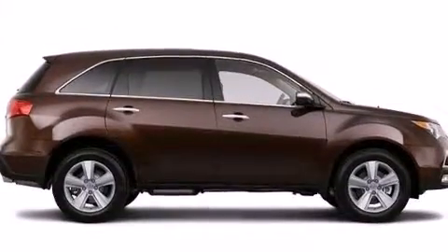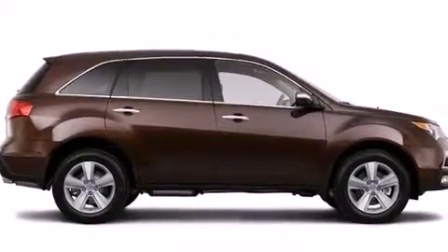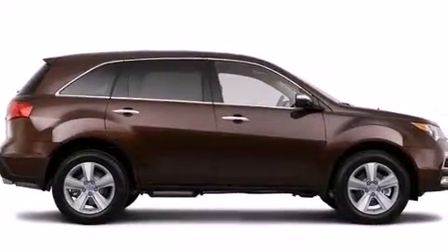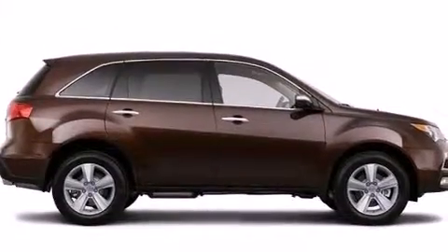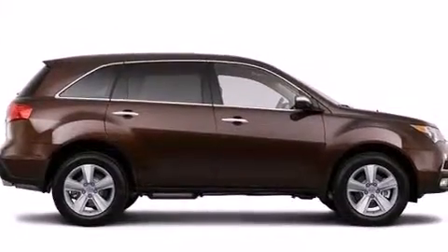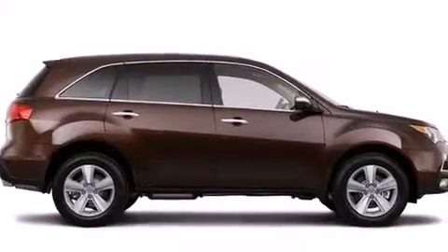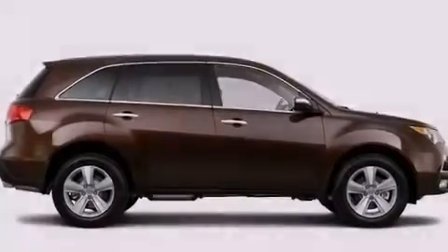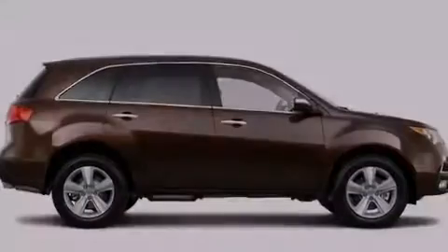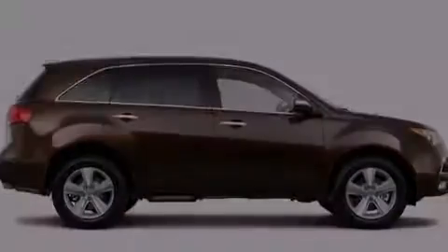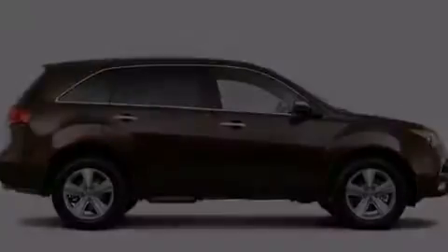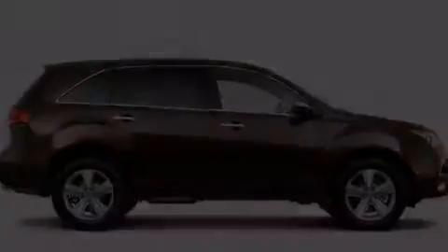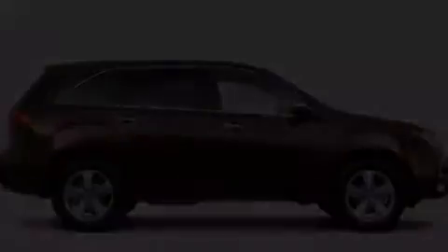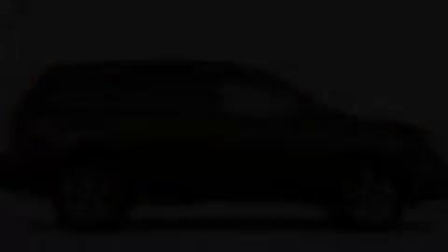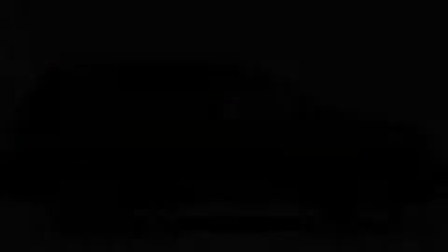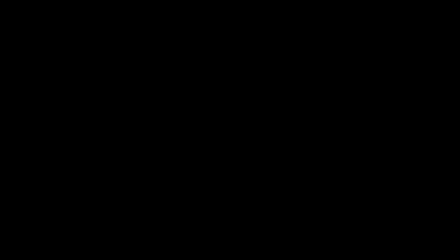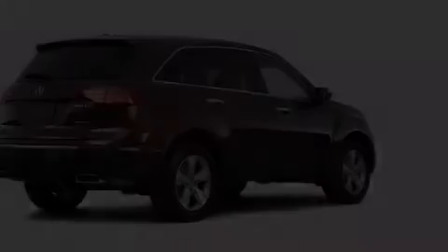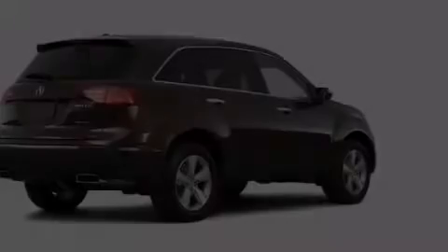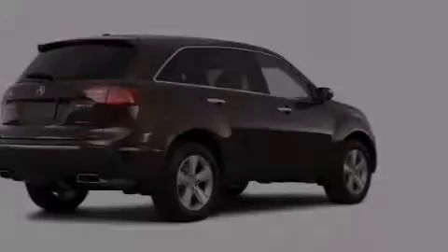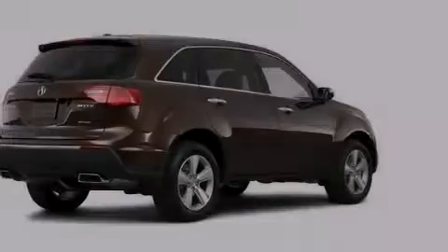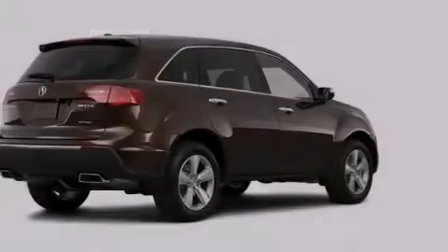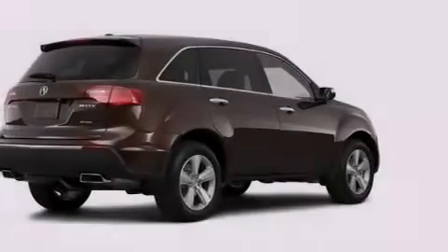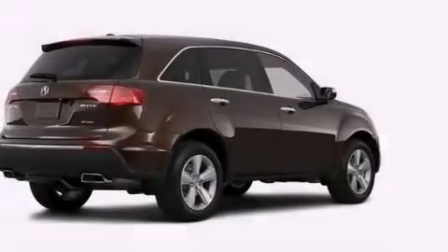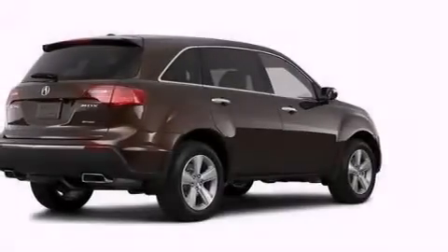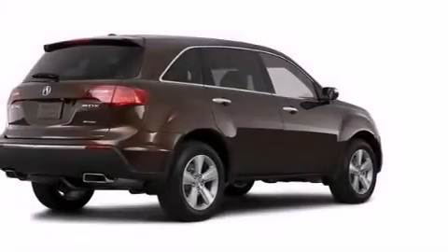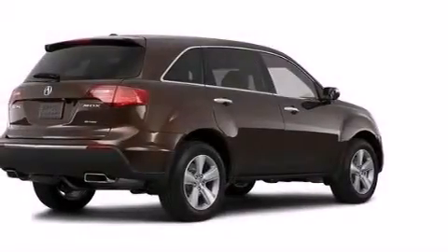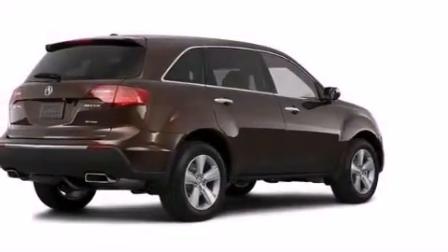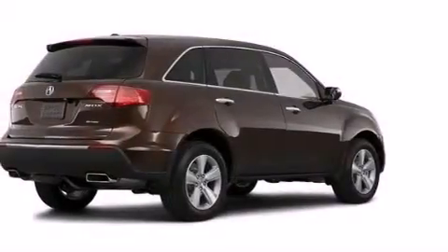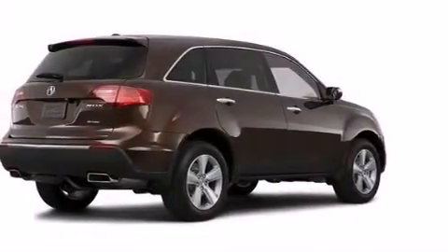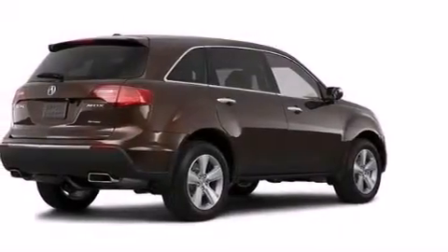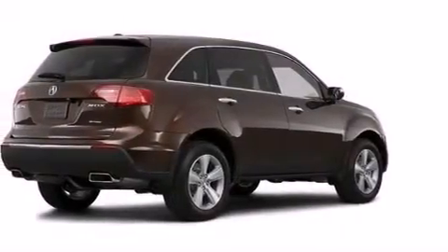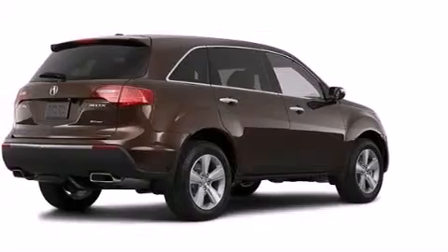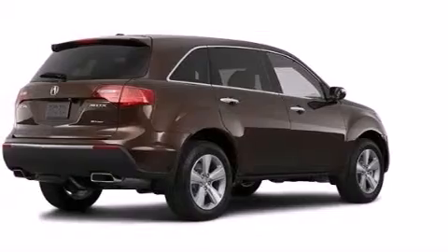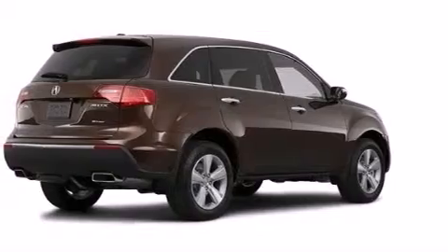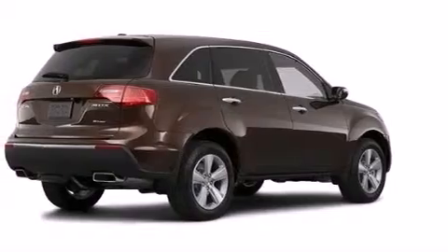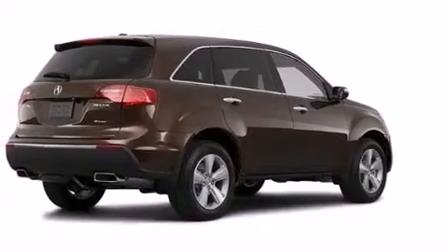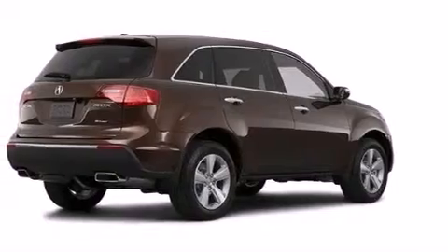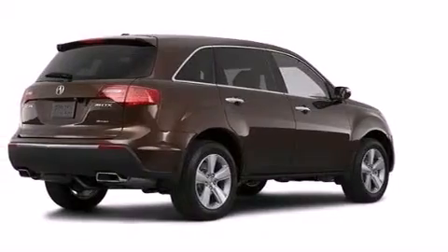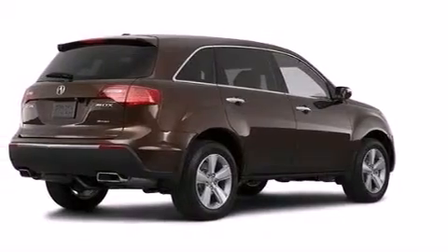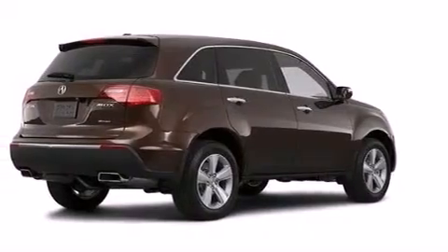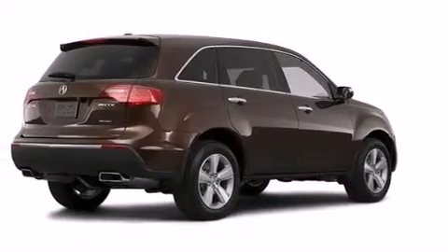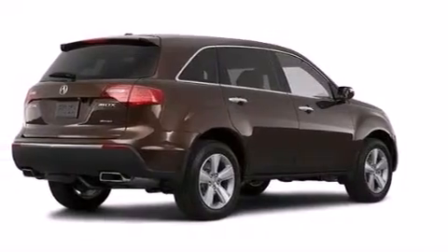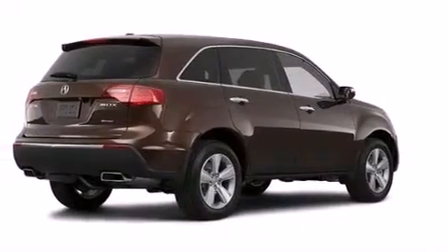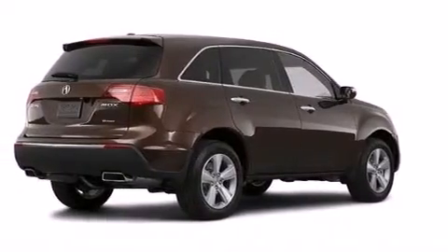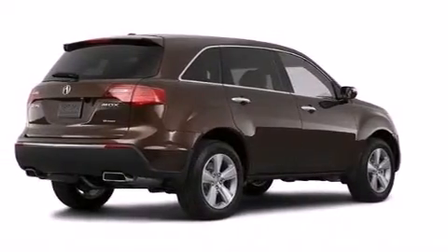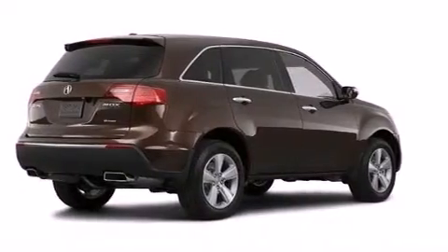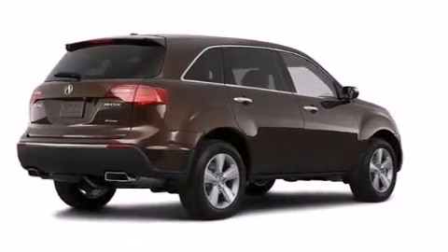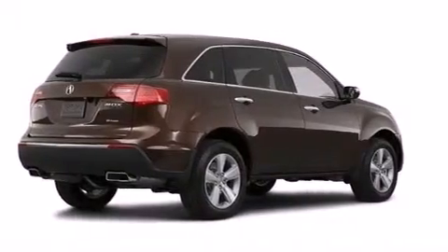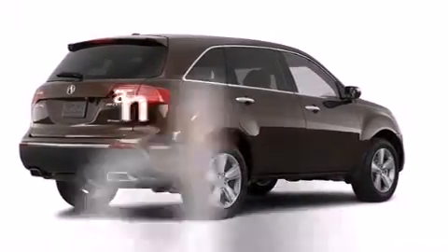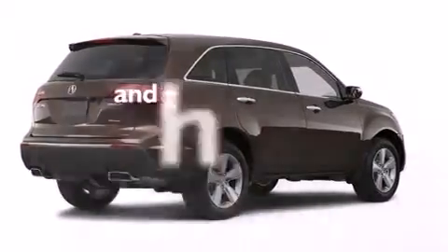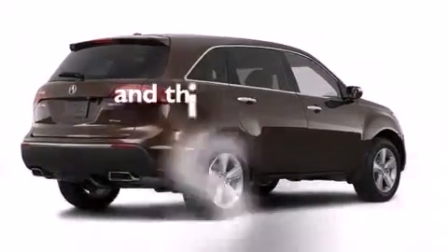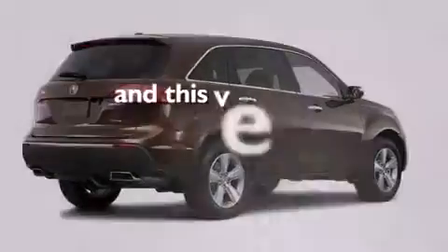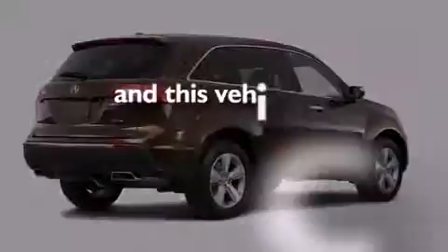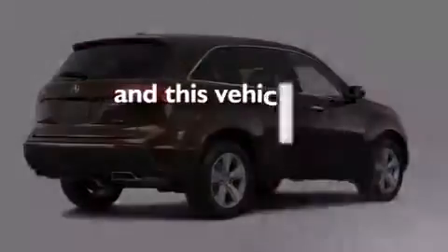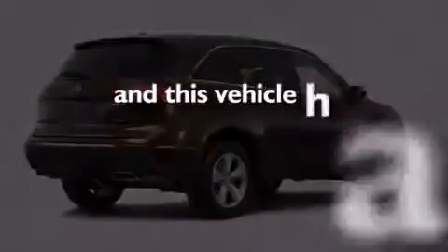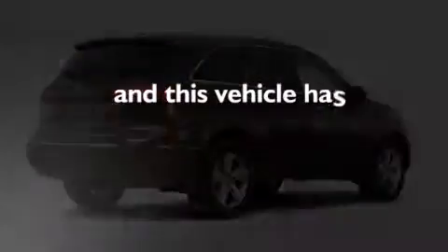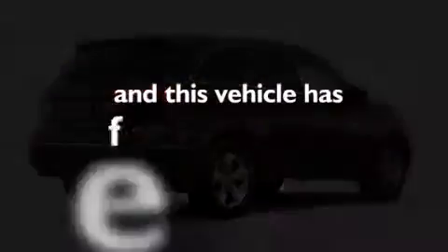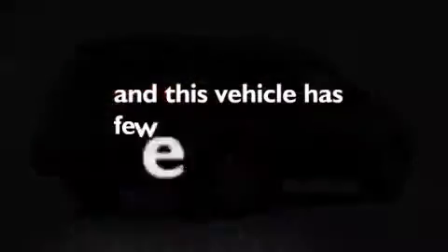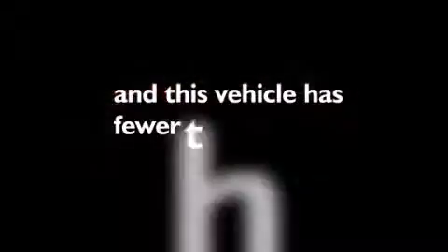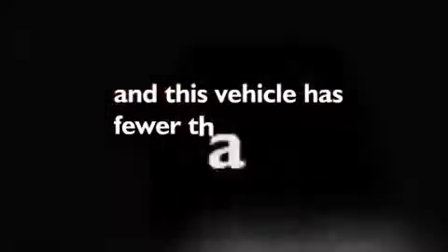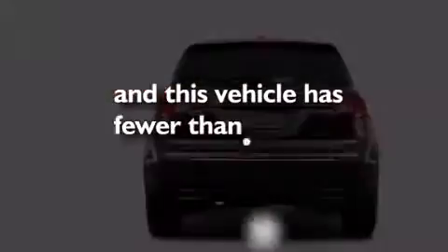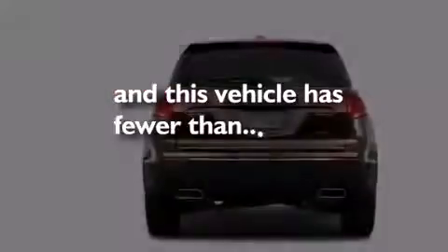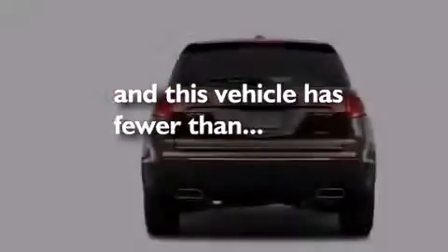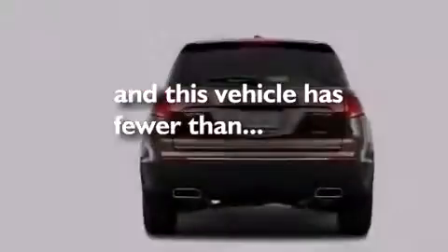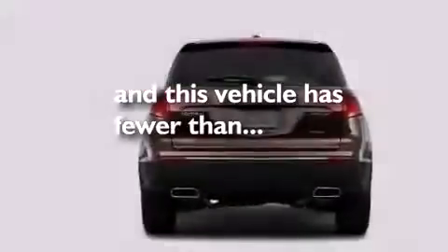A passenger side airbag, a split folding rear seat, and this vehicle has less than 24,000 miles.